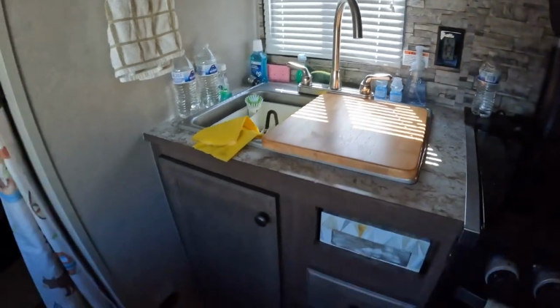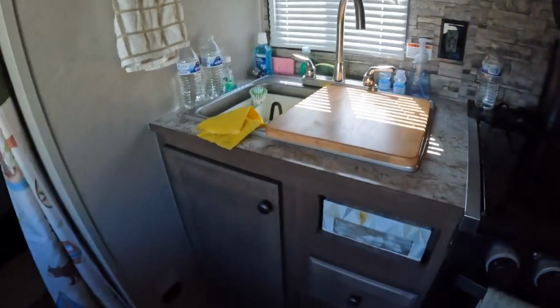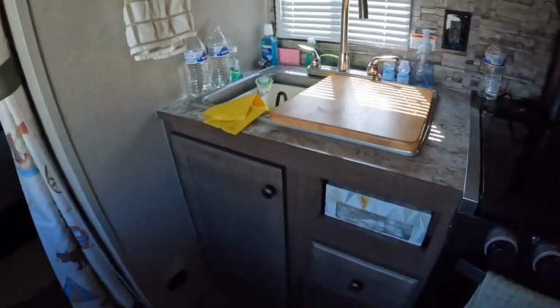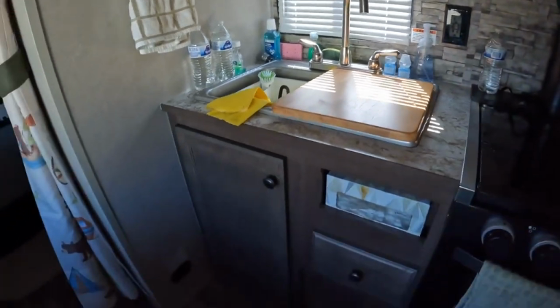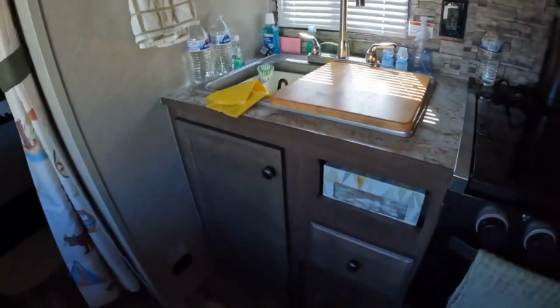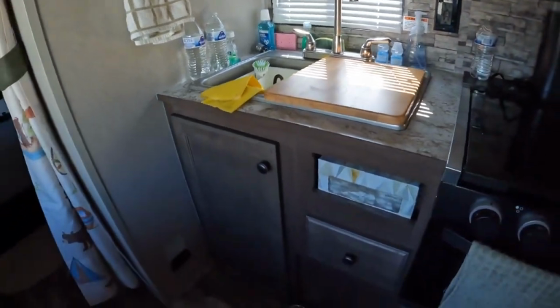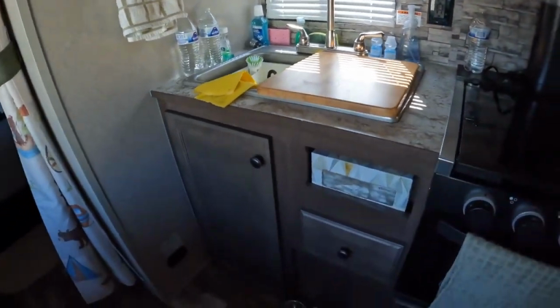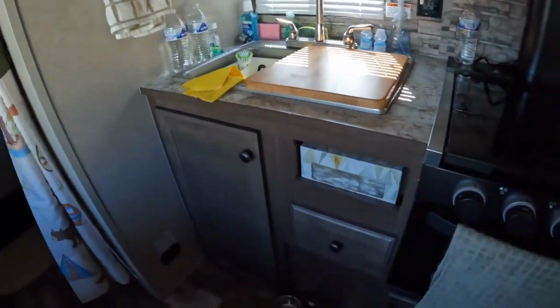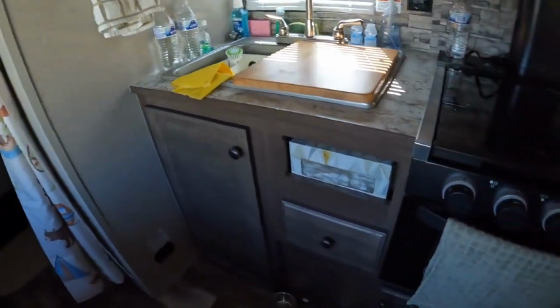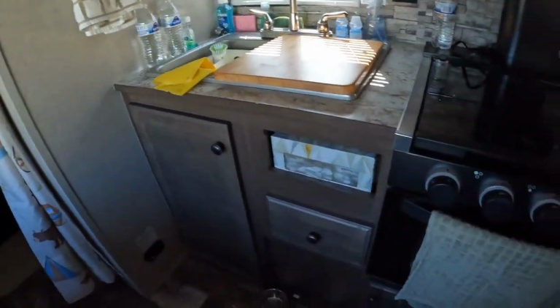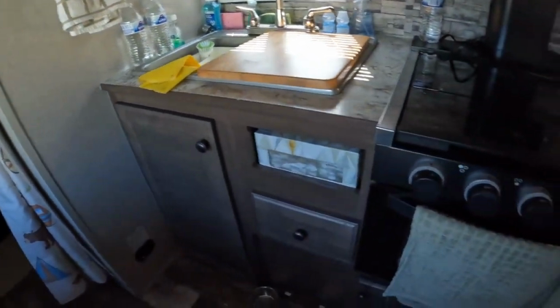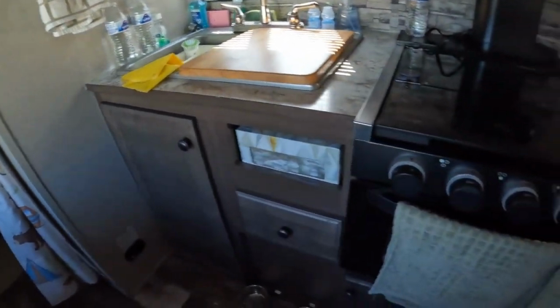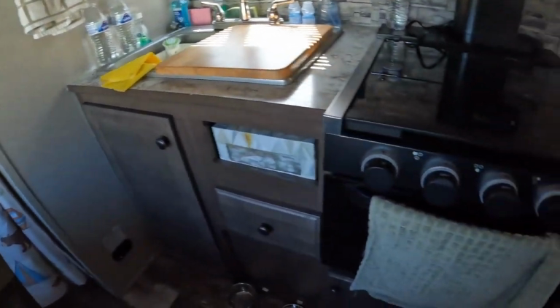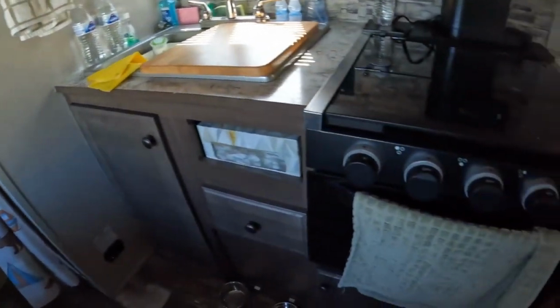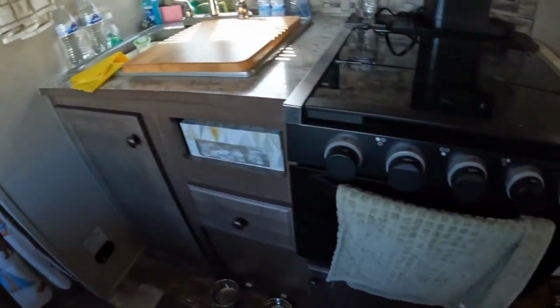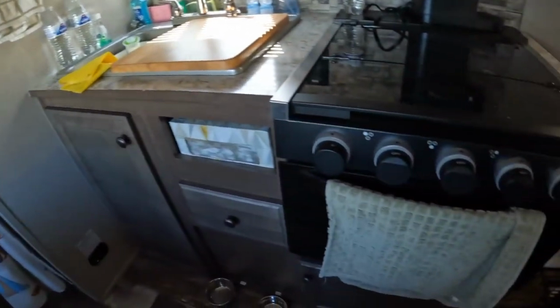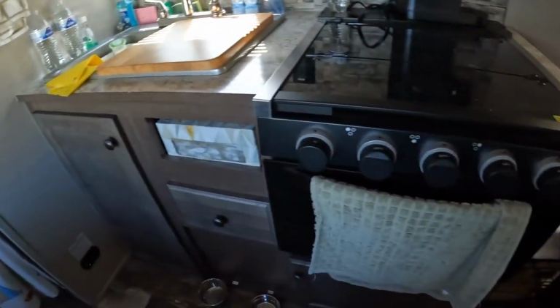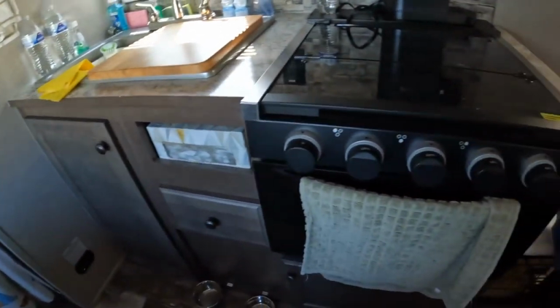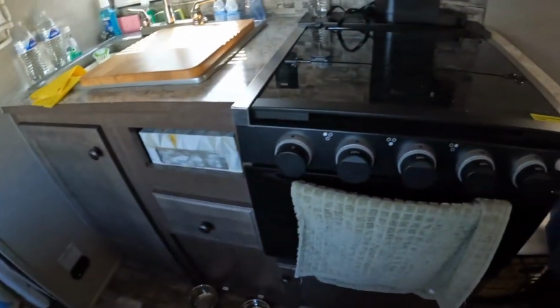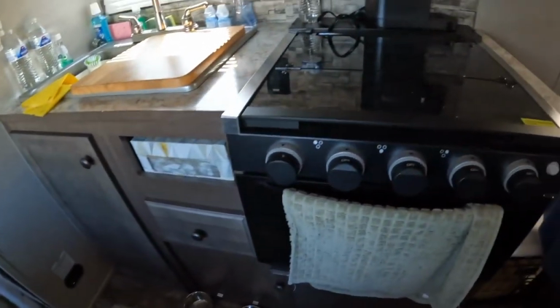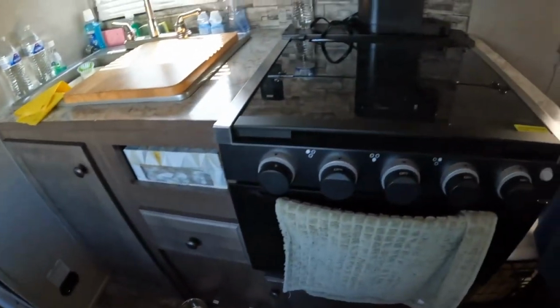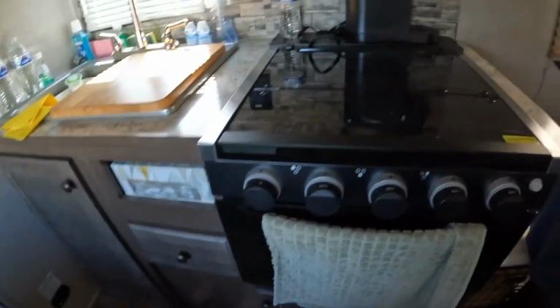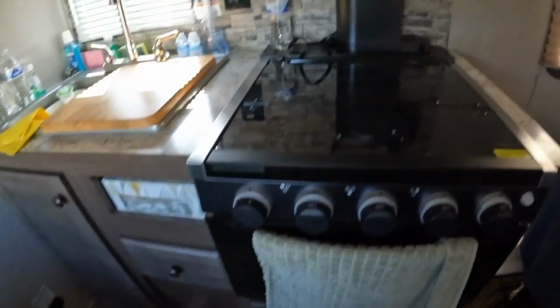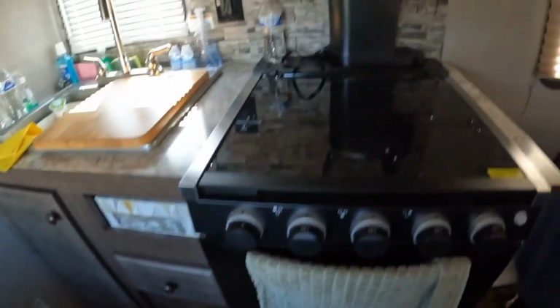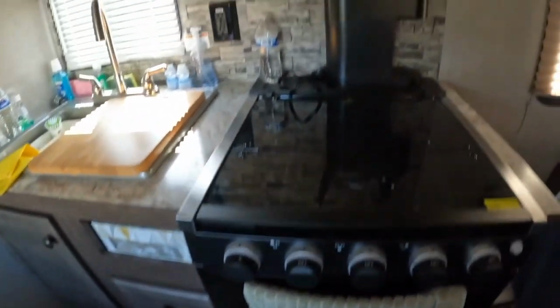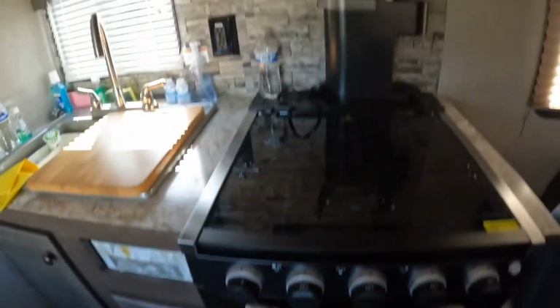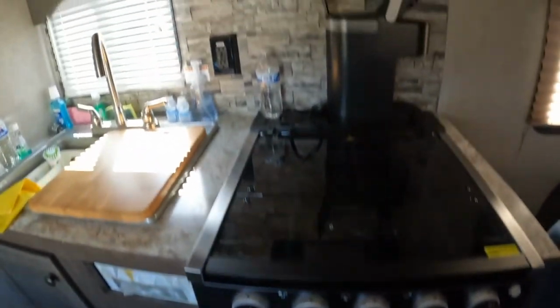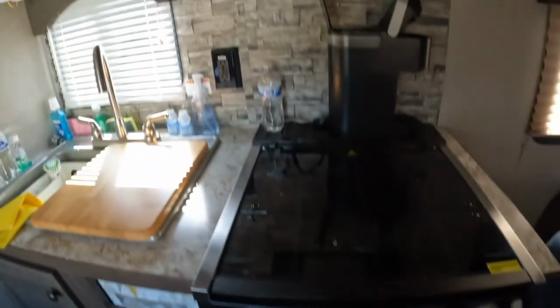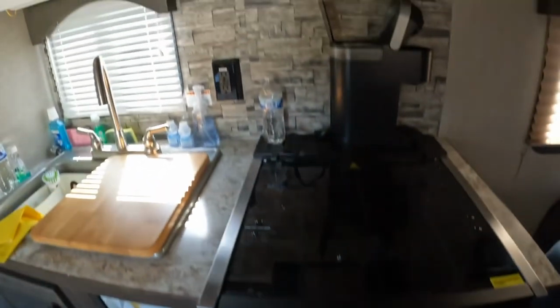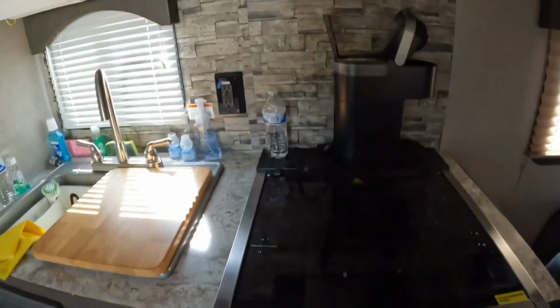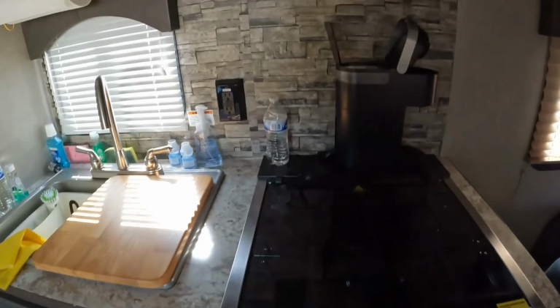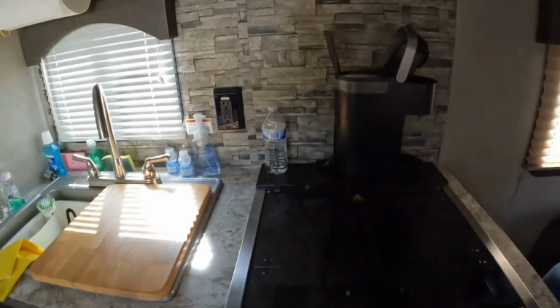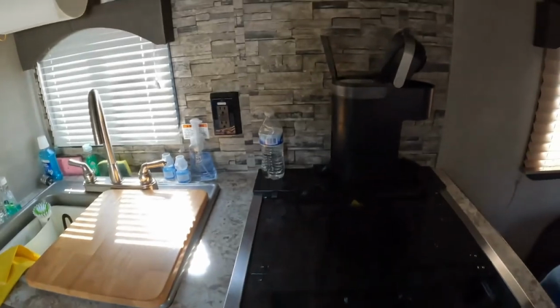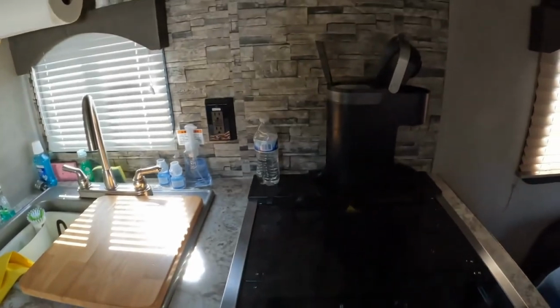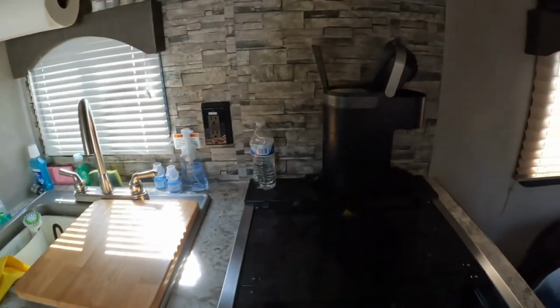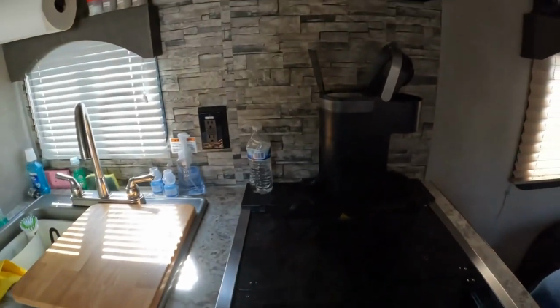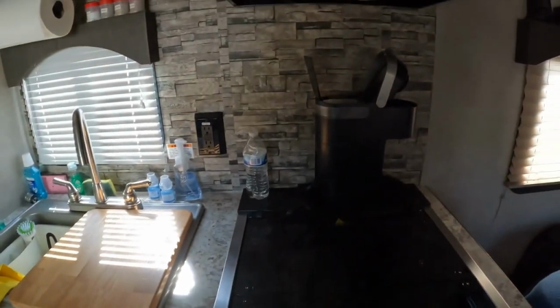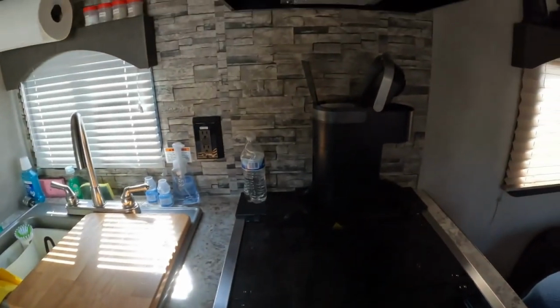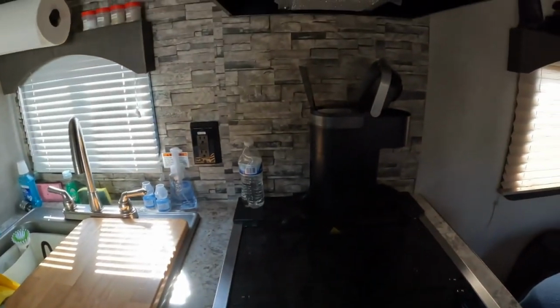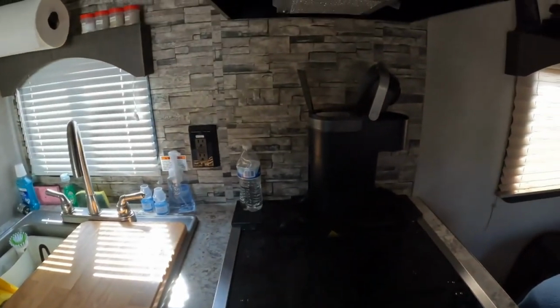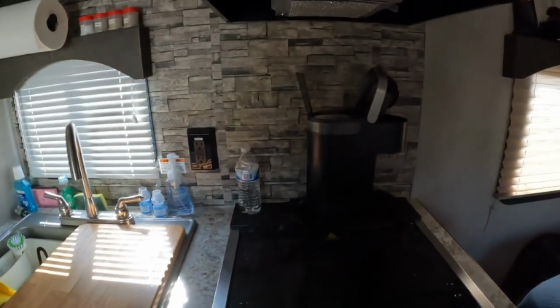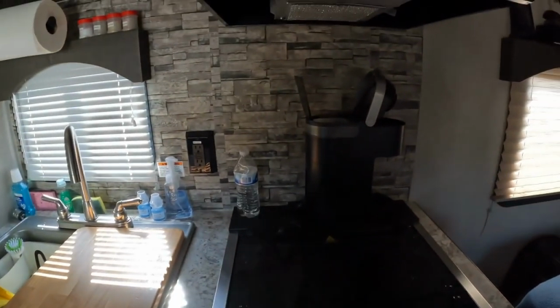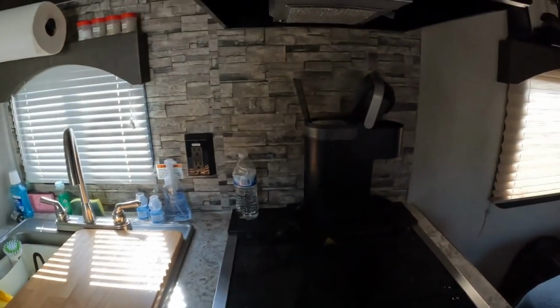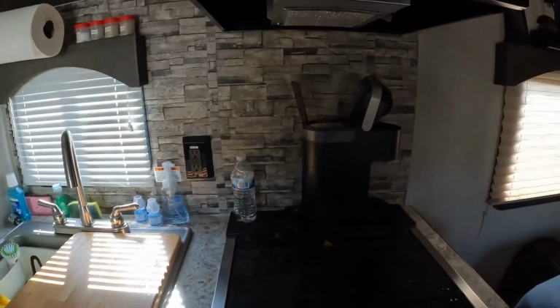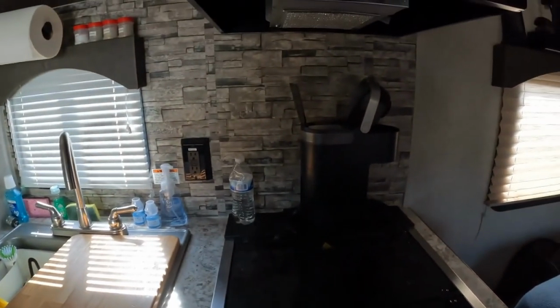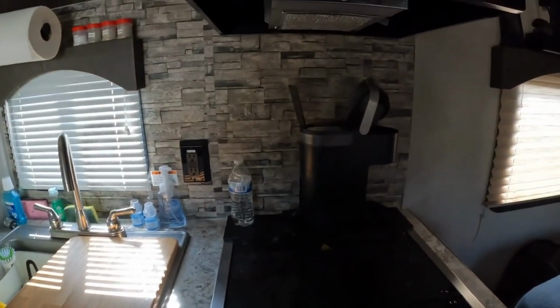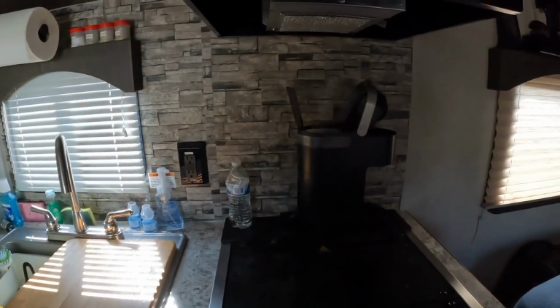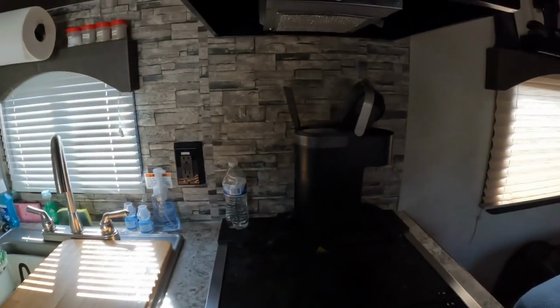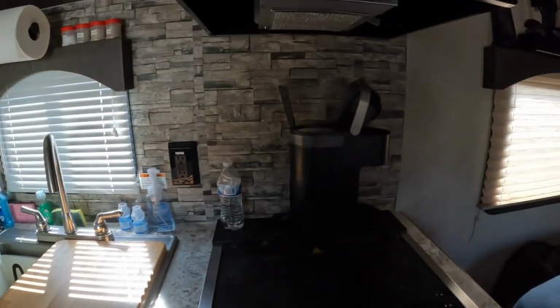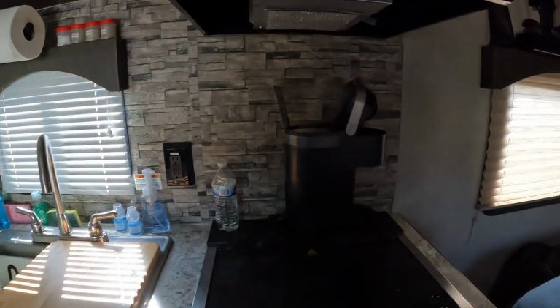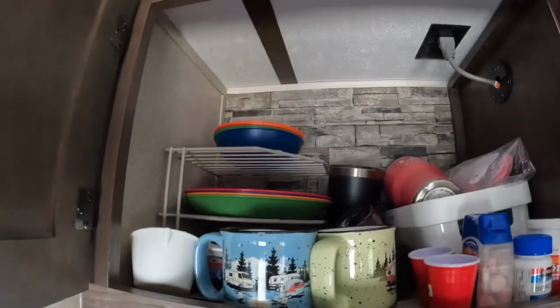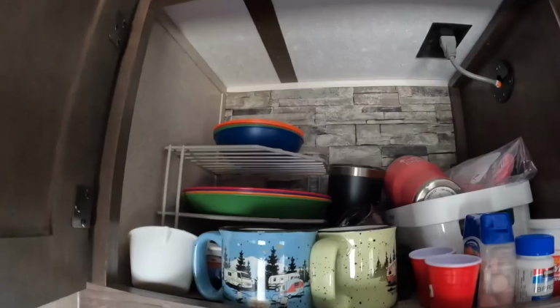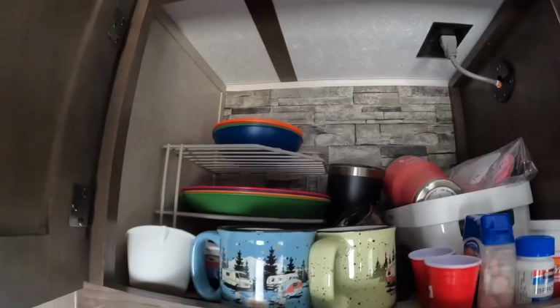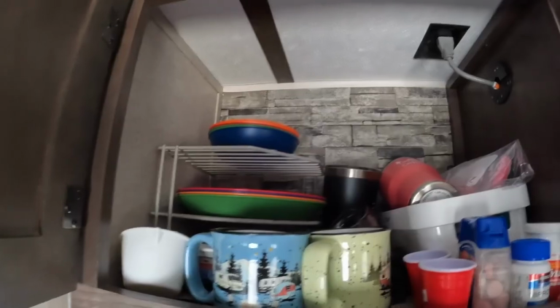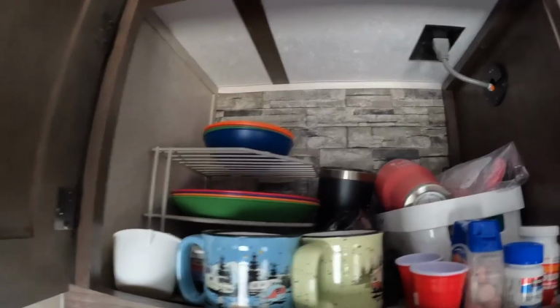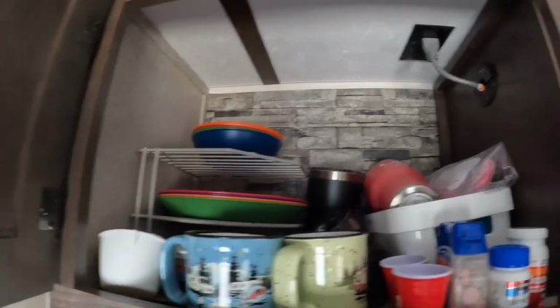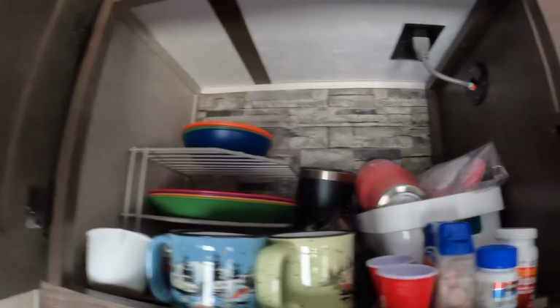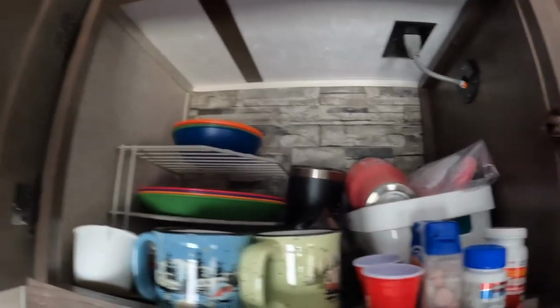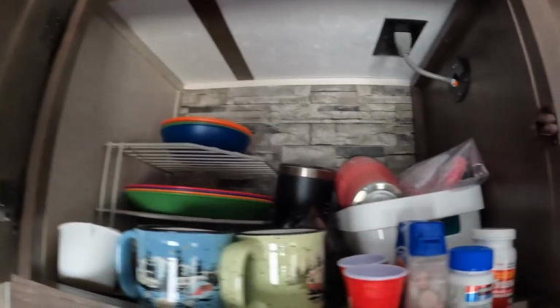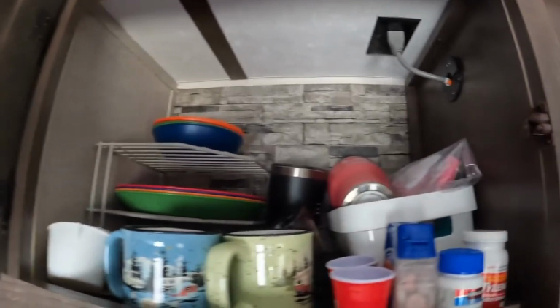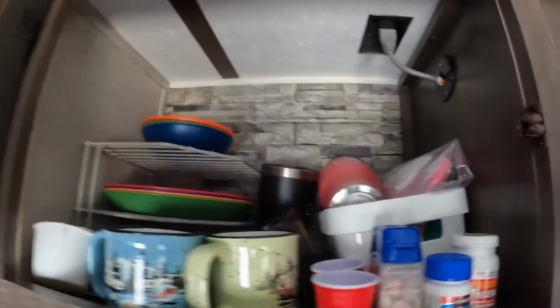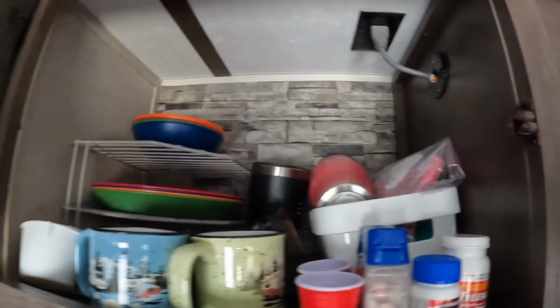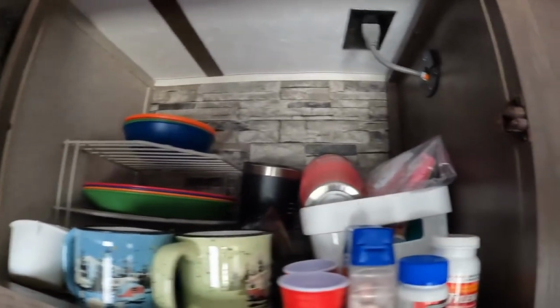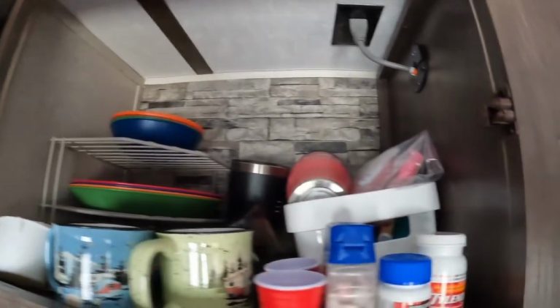We've got our wooden sink cover. Other than that, I don't think we've really changed anything in the kitchen. And our Keurig — this is our kitchen area here.